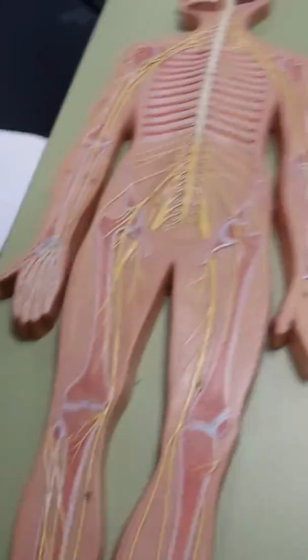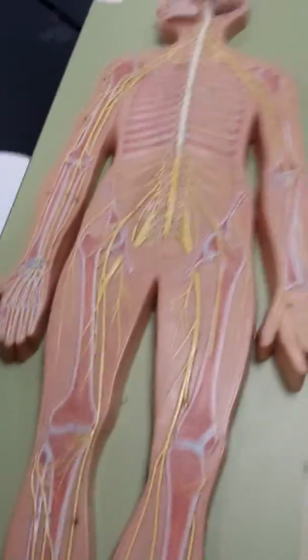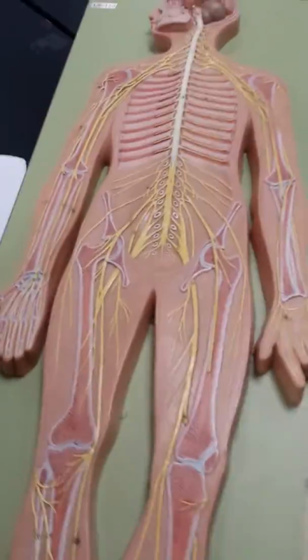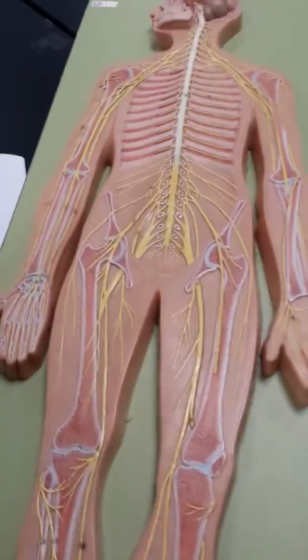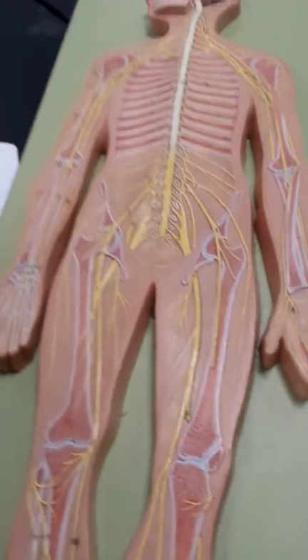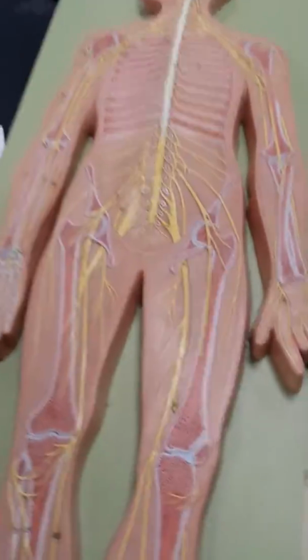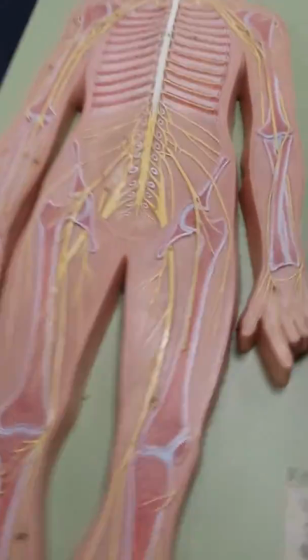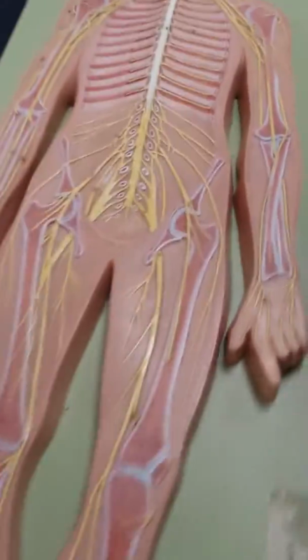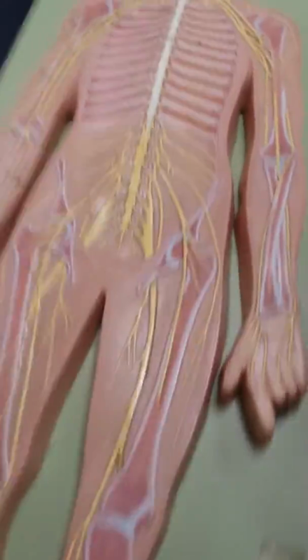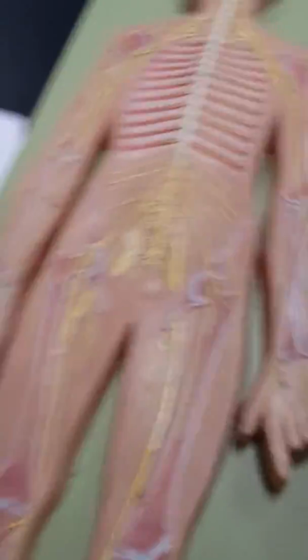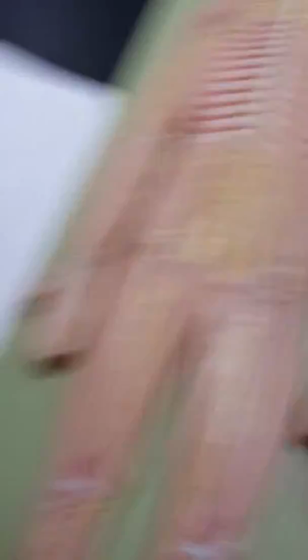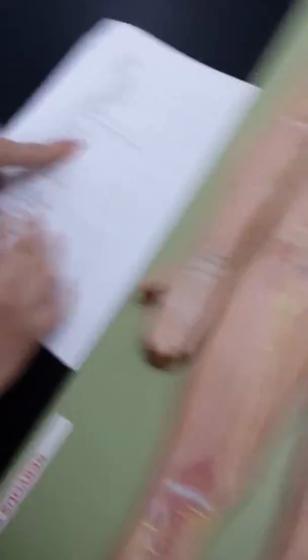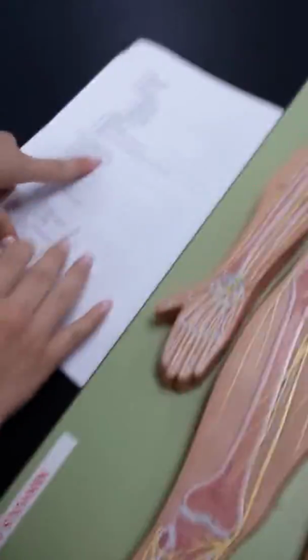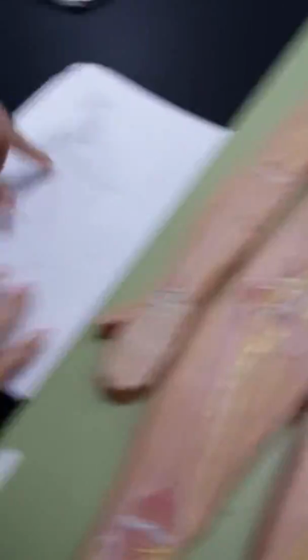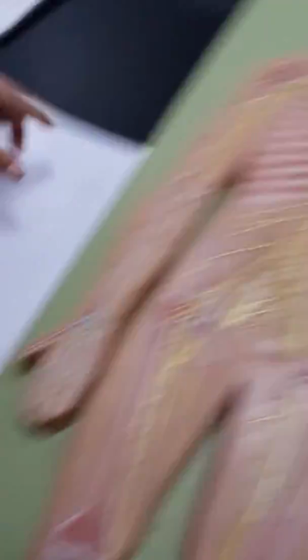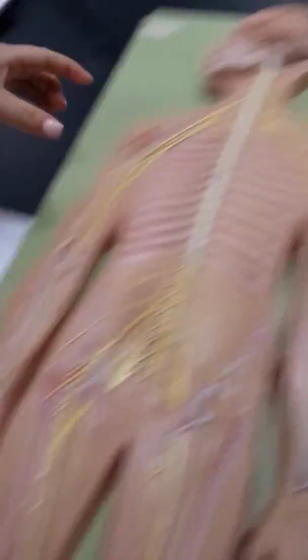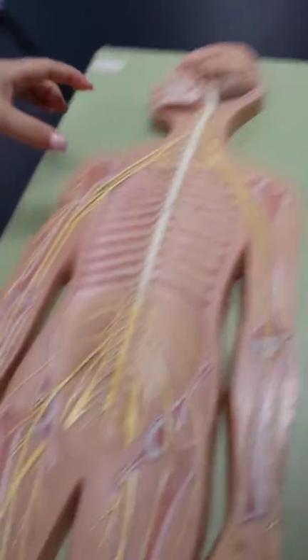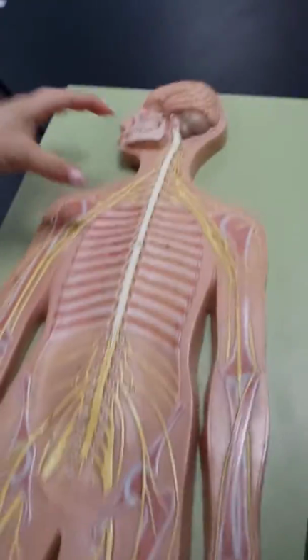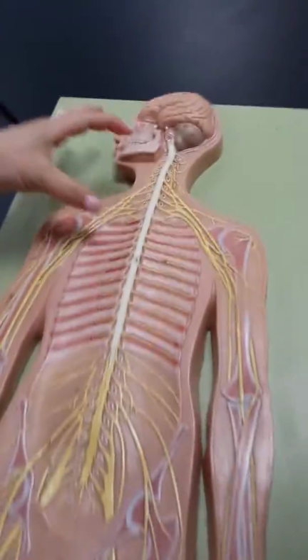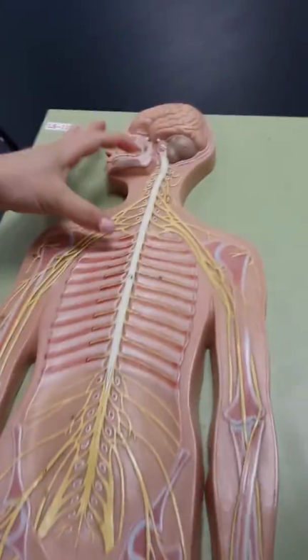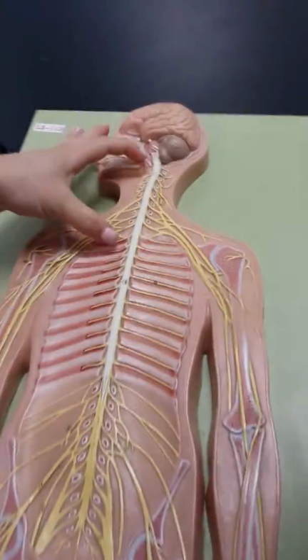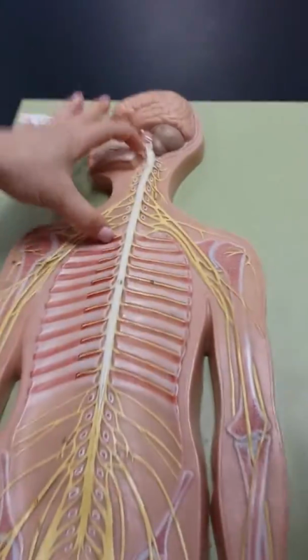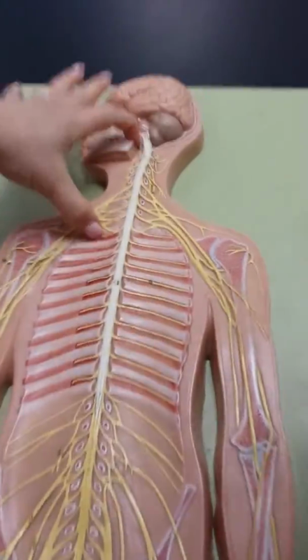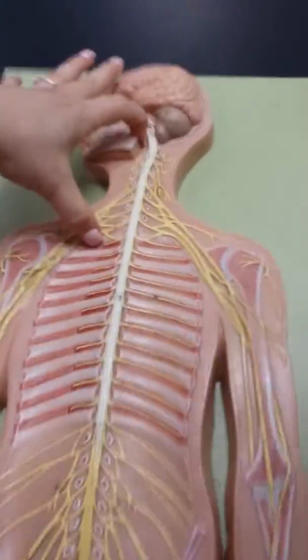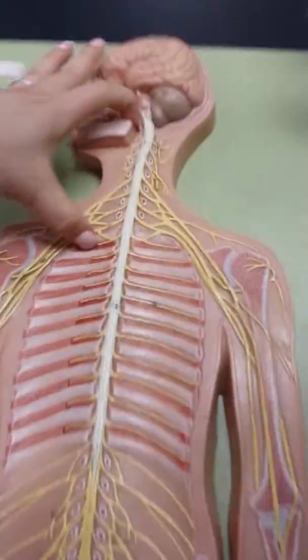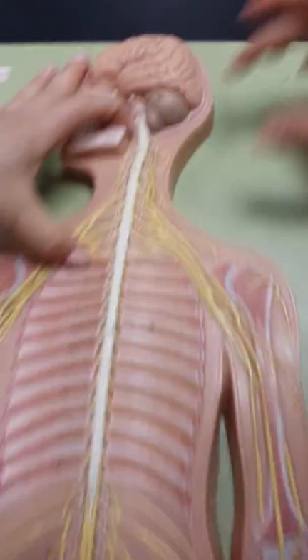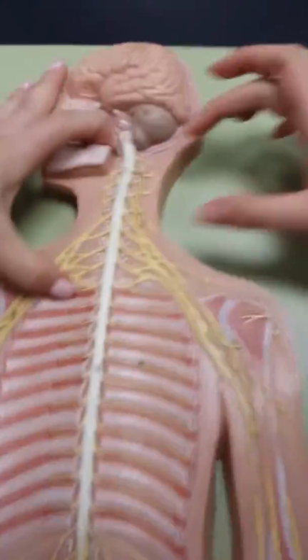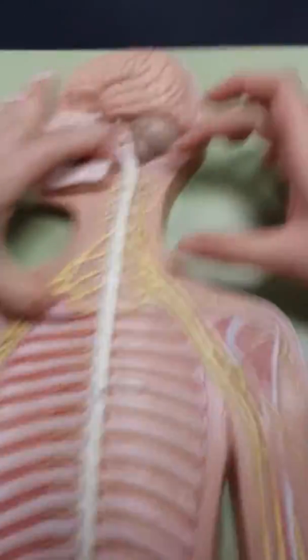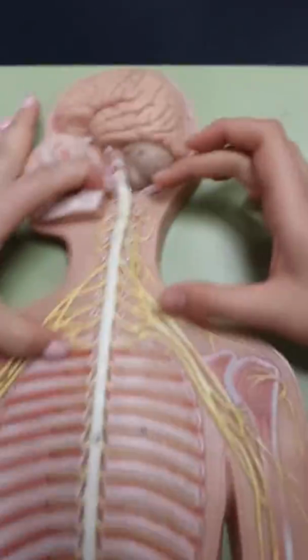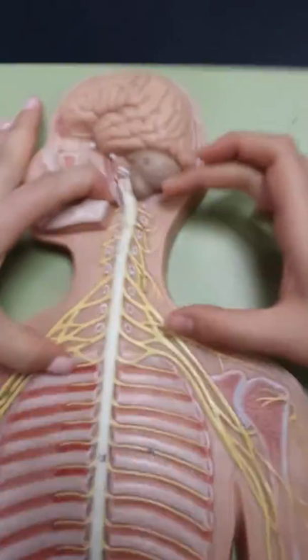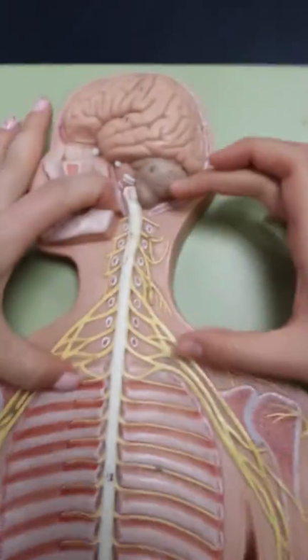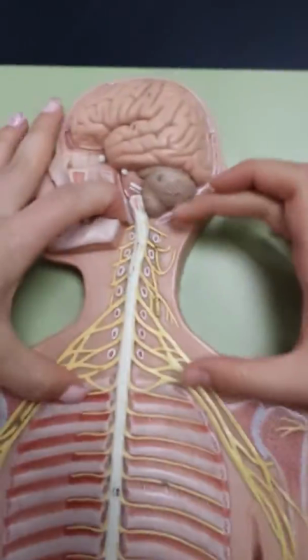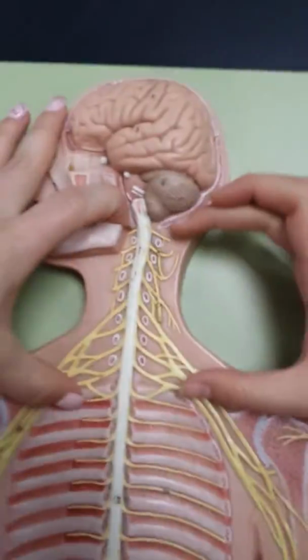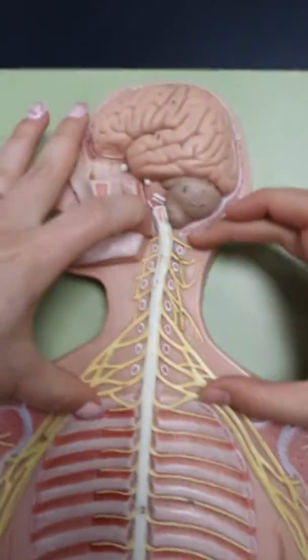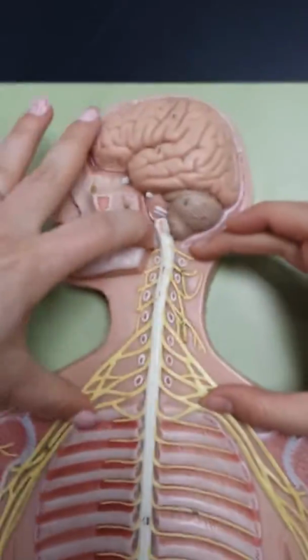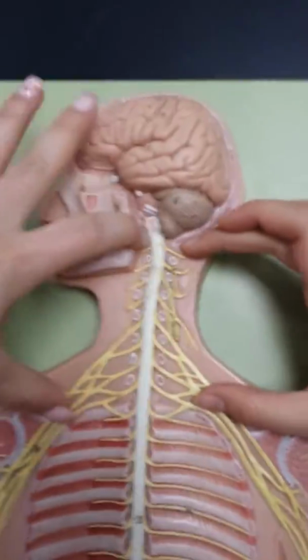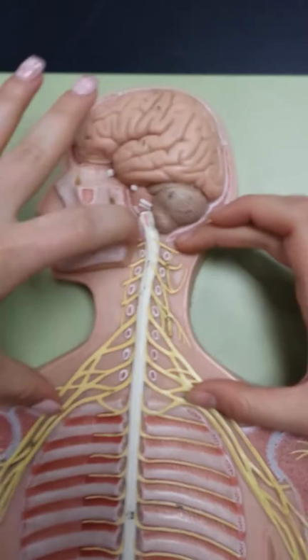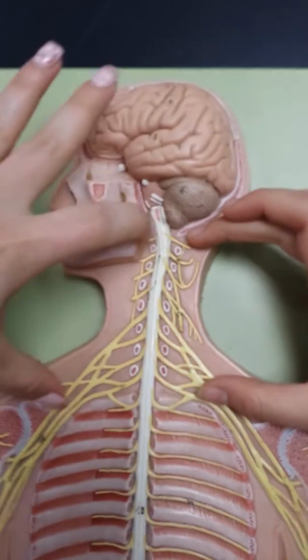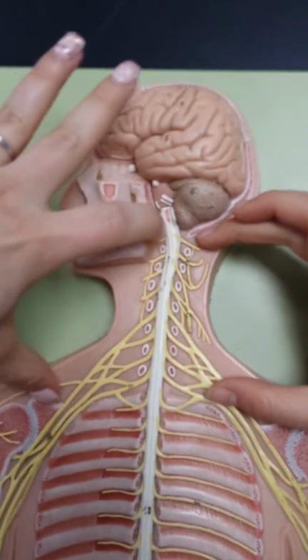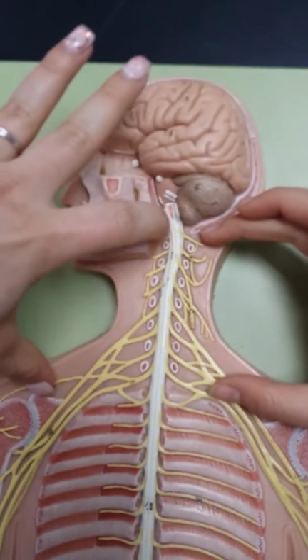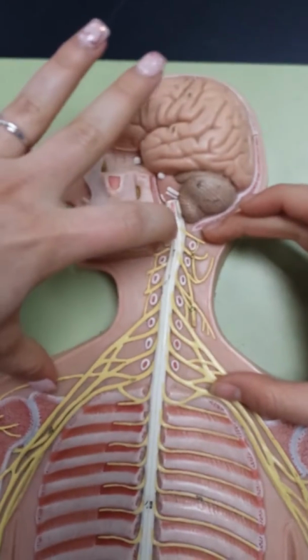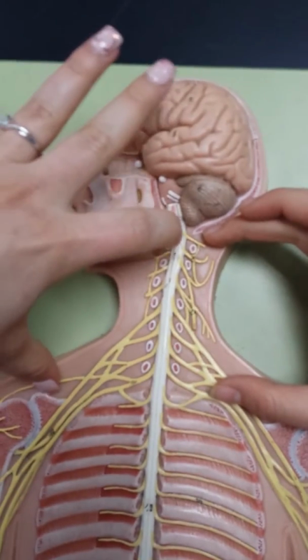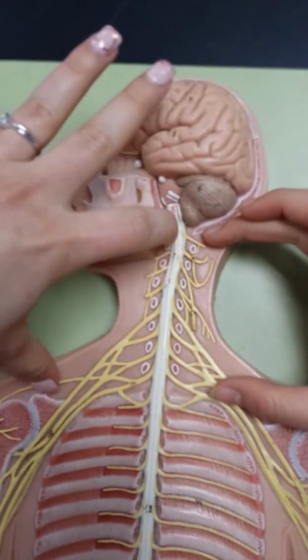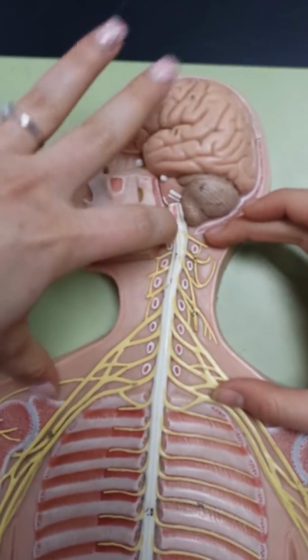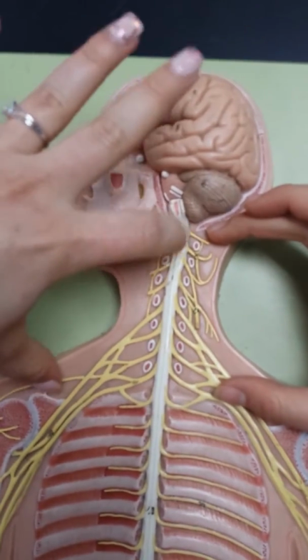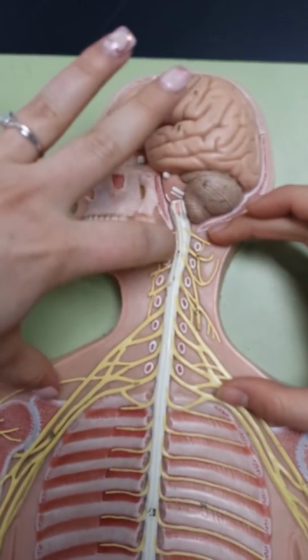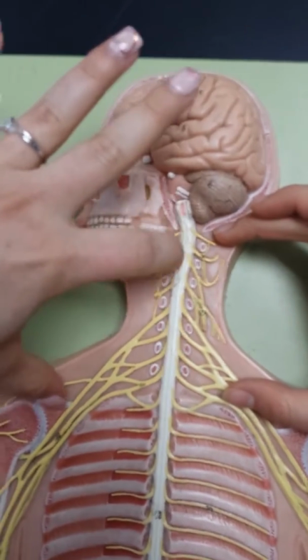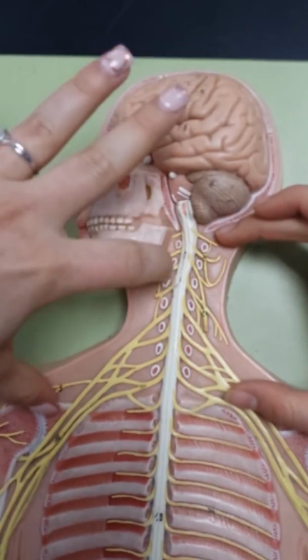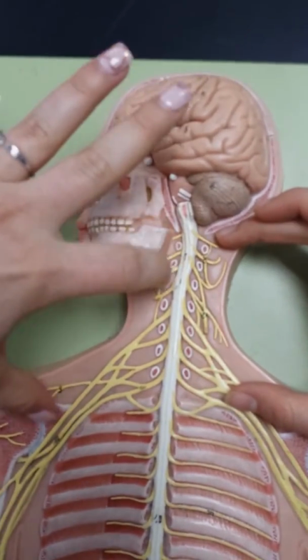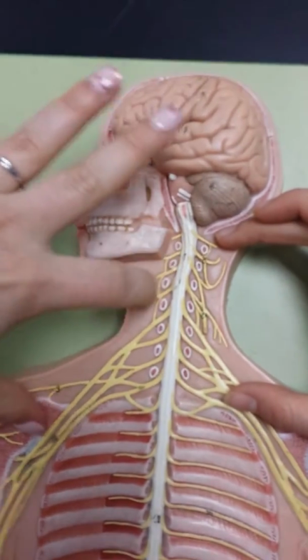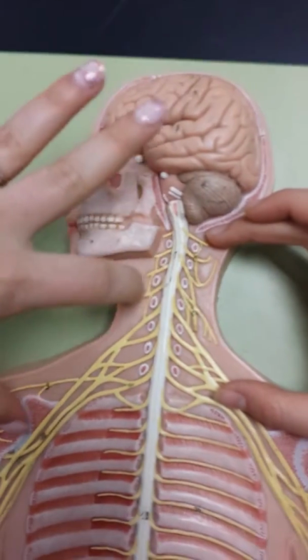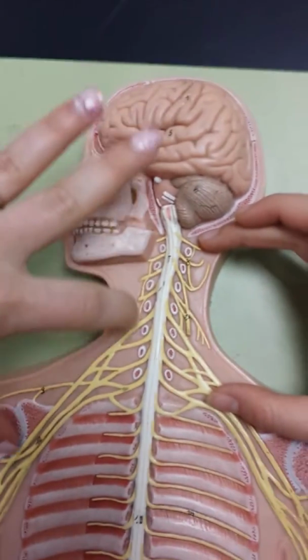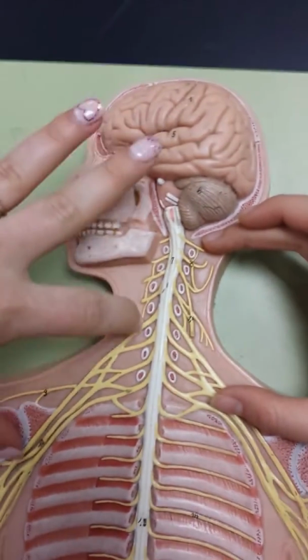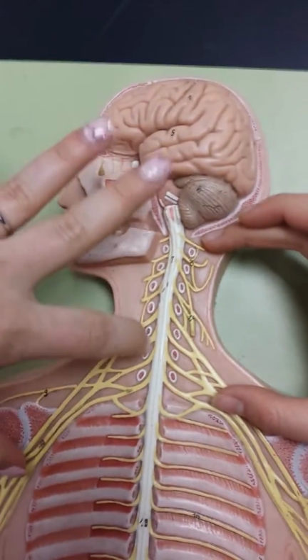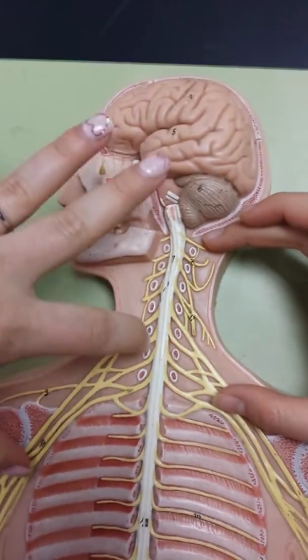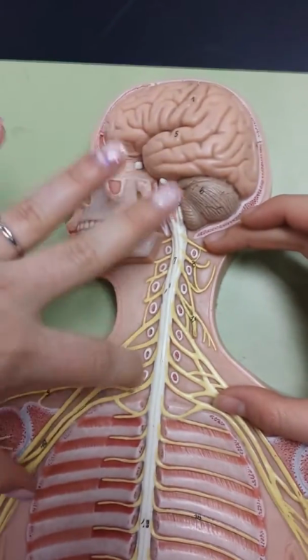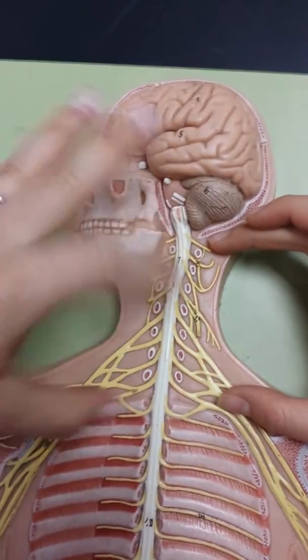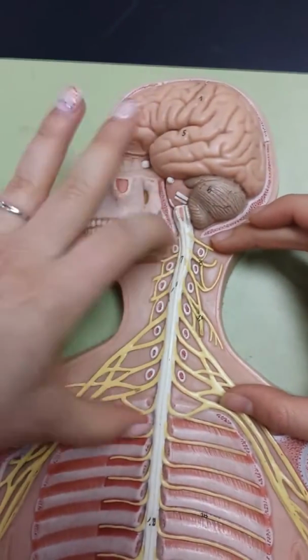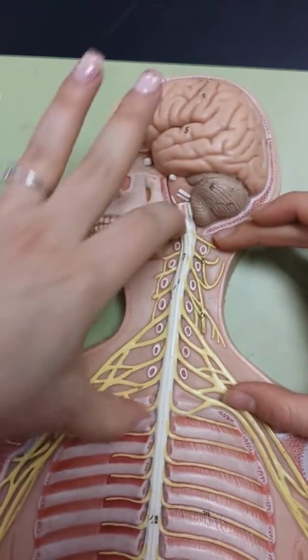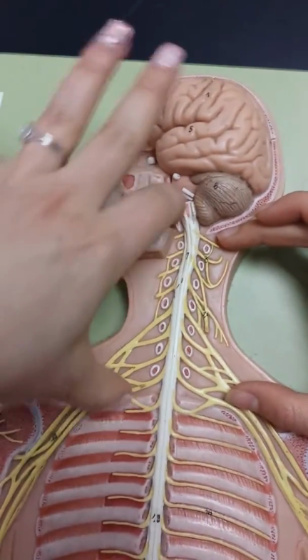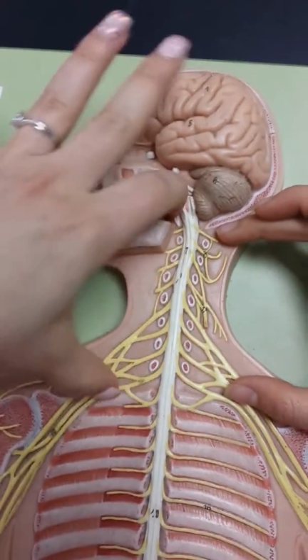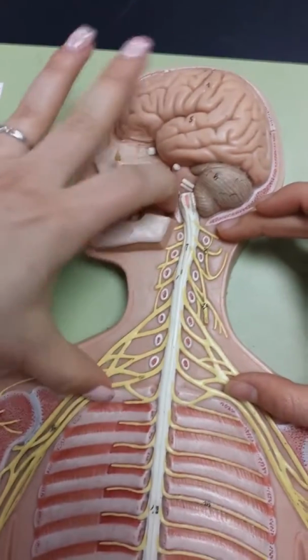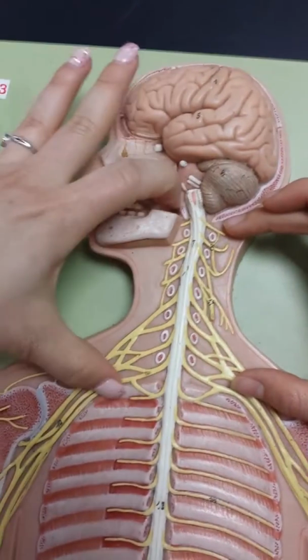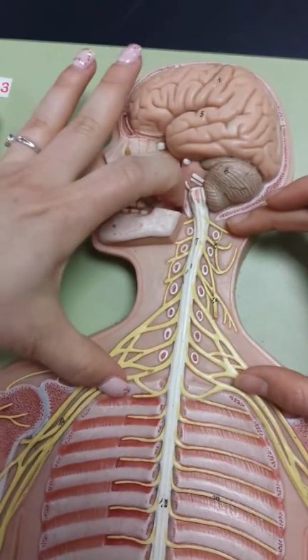Cervical nerves C1 through C8 is this area. You'll be able to count 1, 2, 3, 4, 5, 6, 7, 8. It's up here.